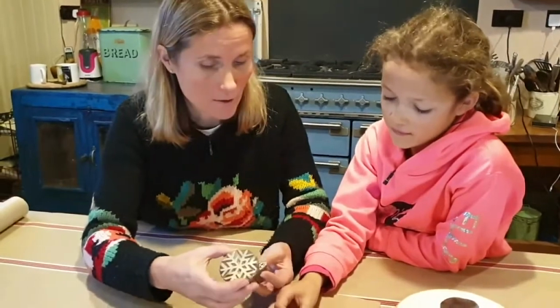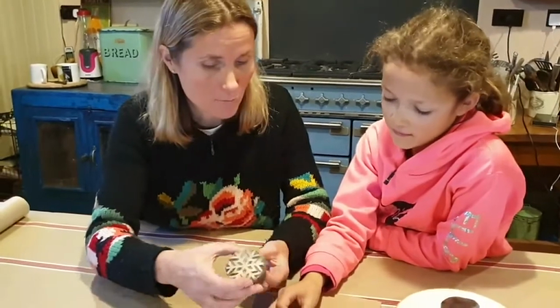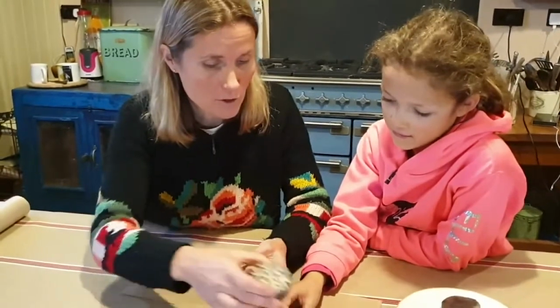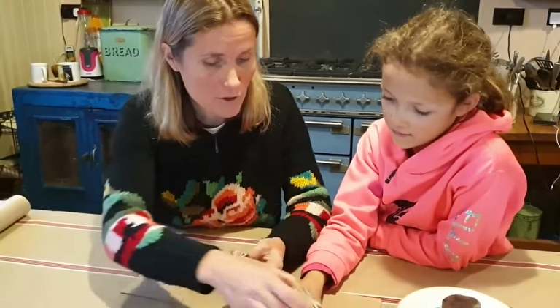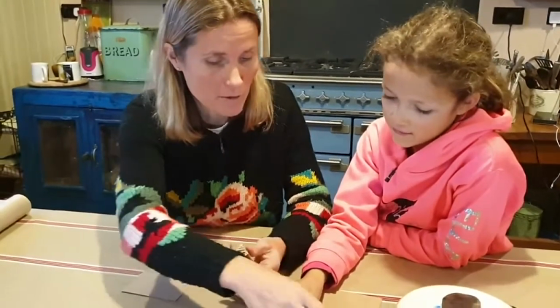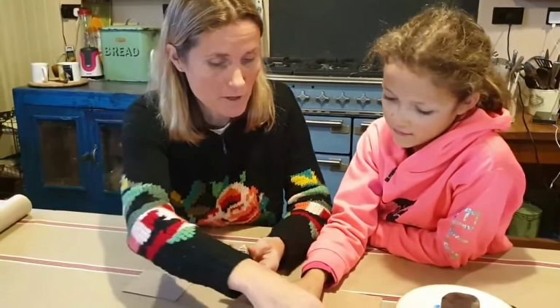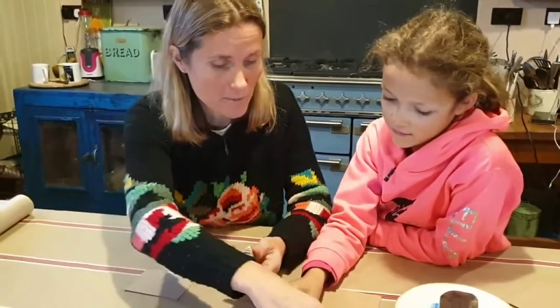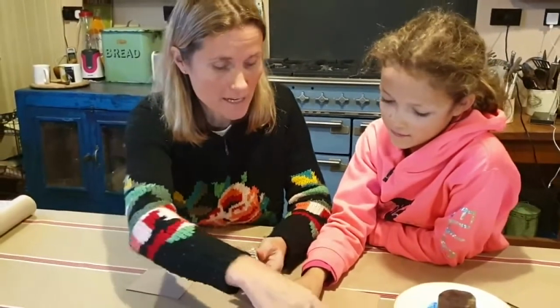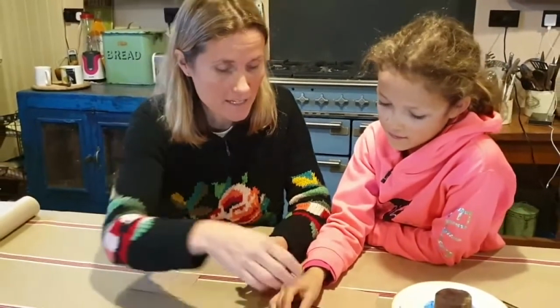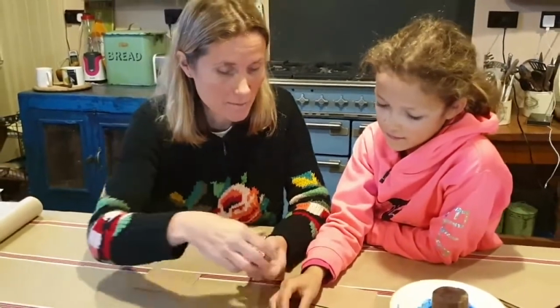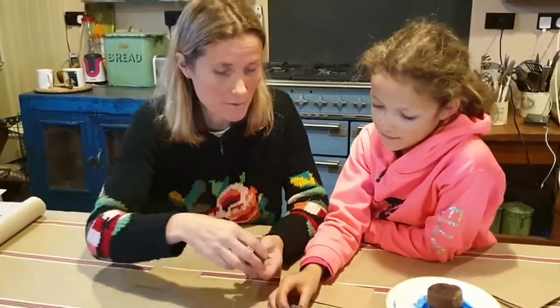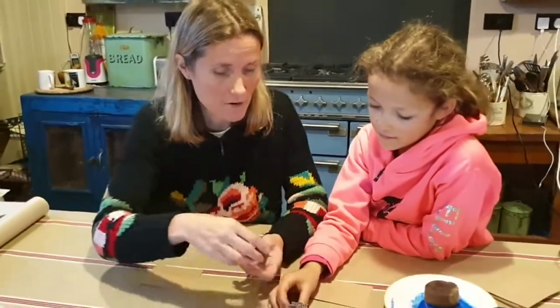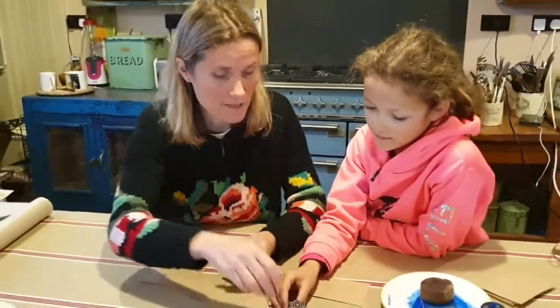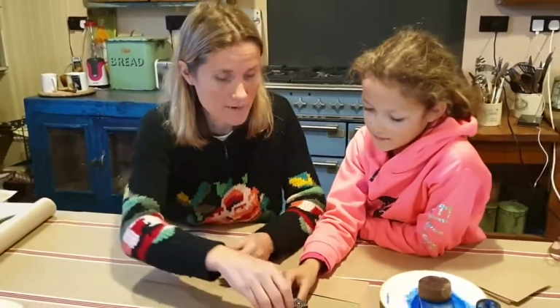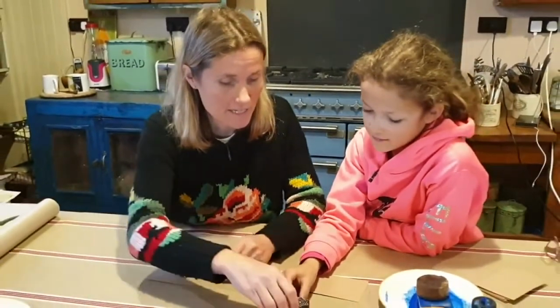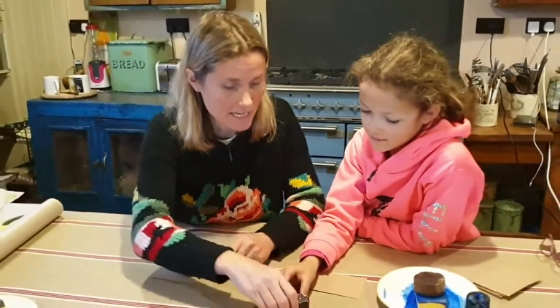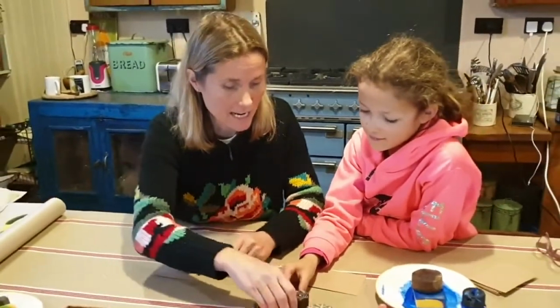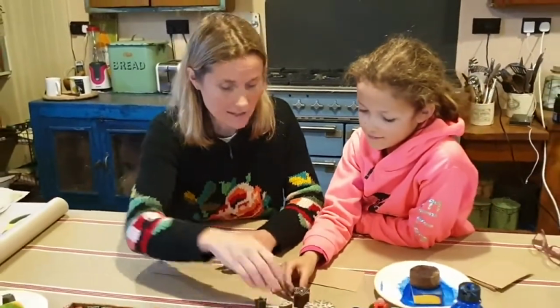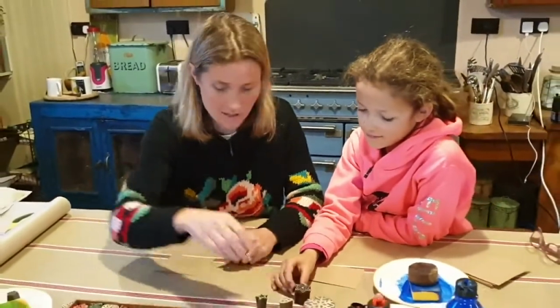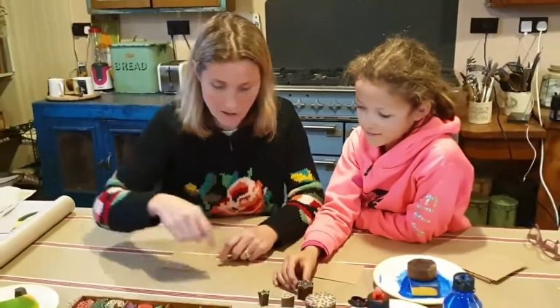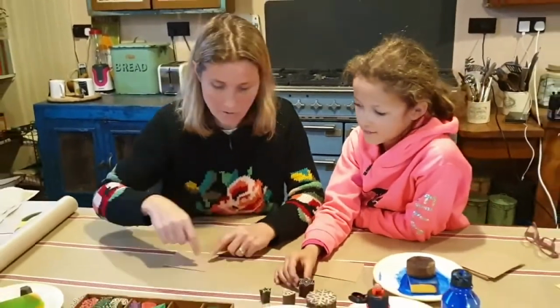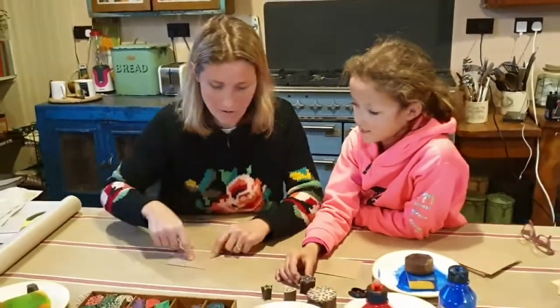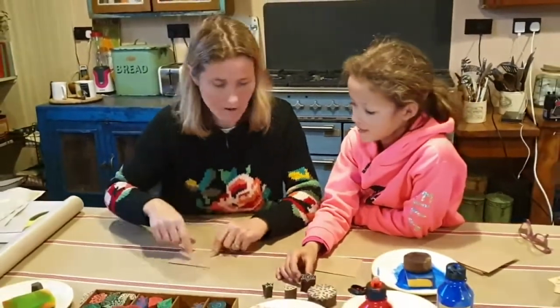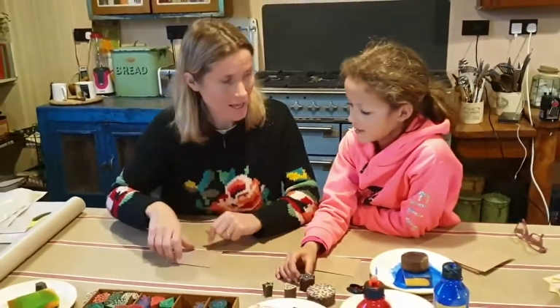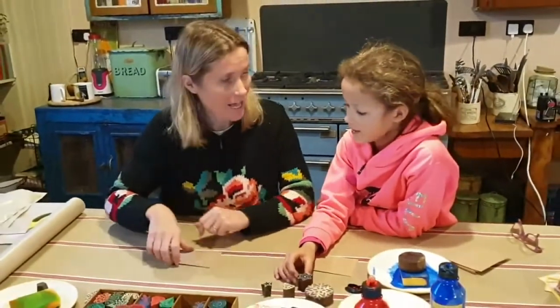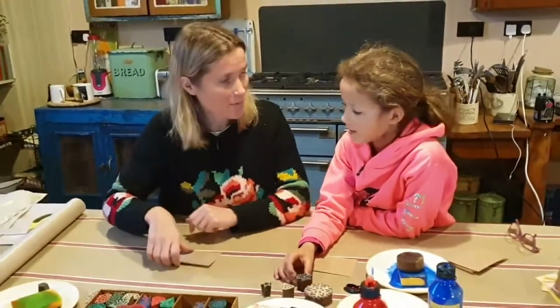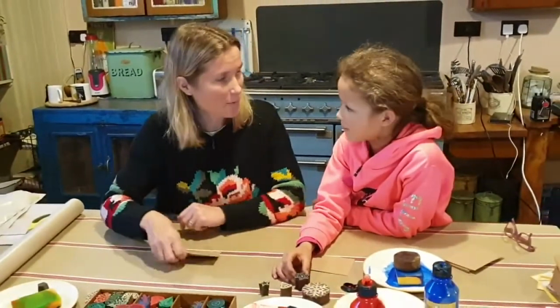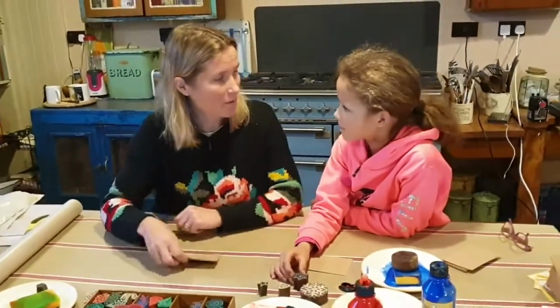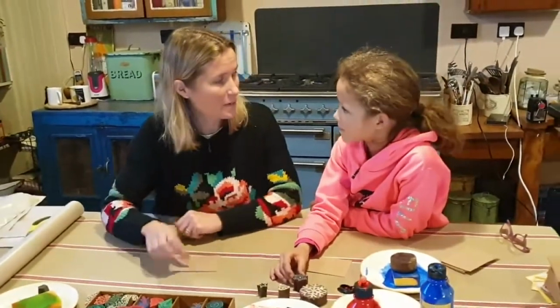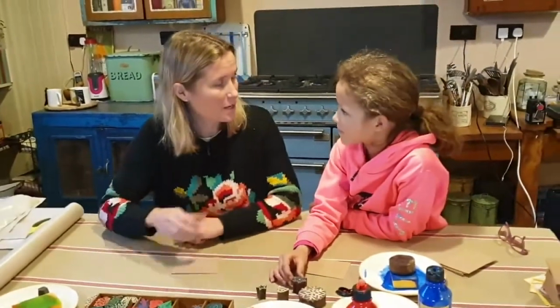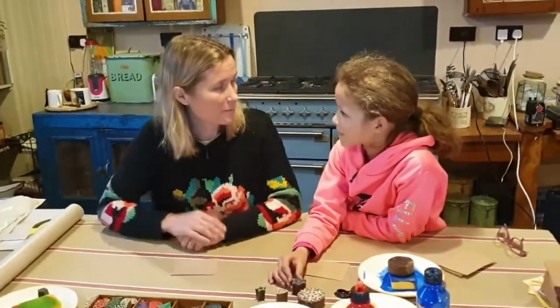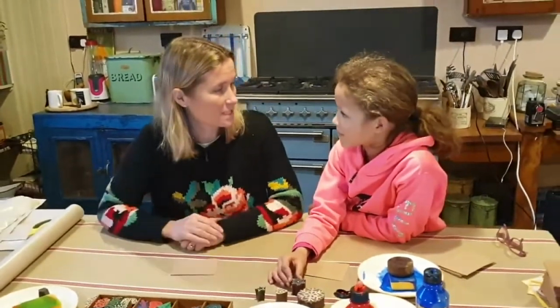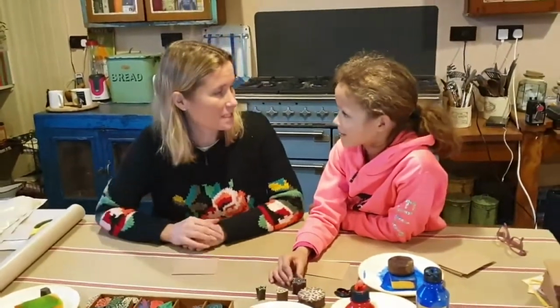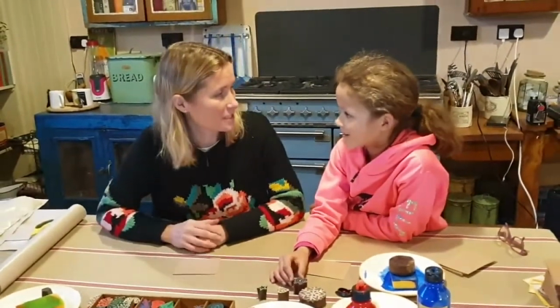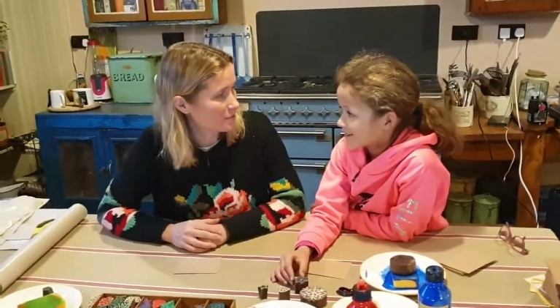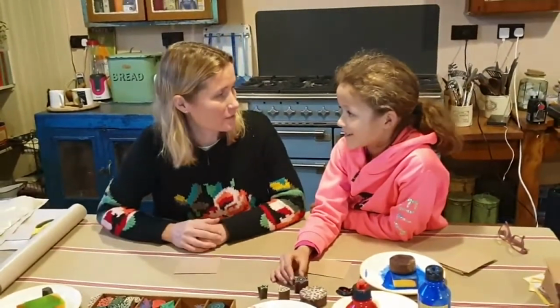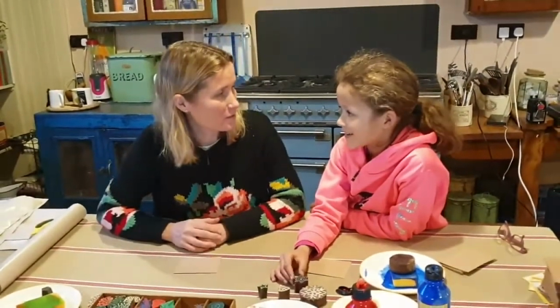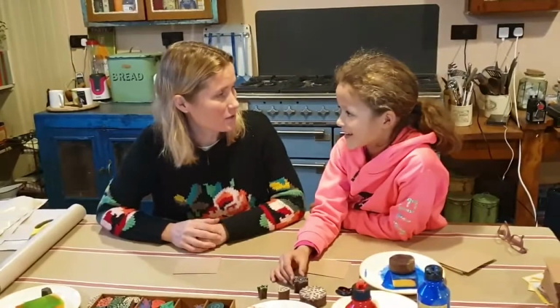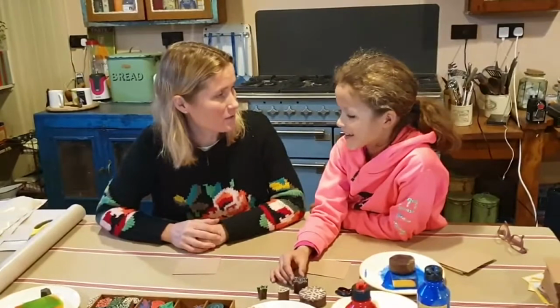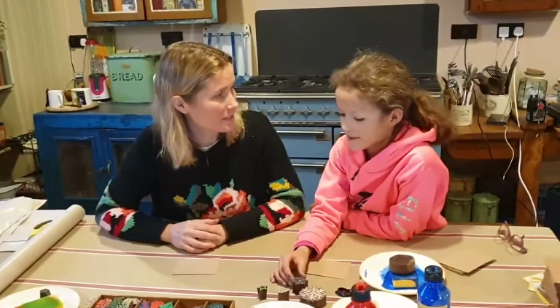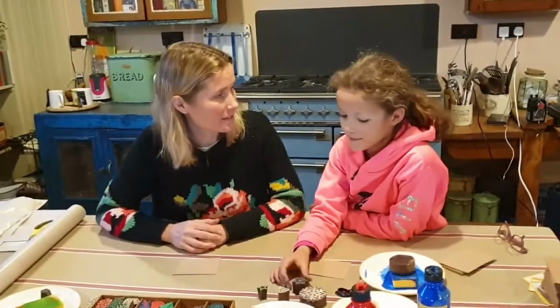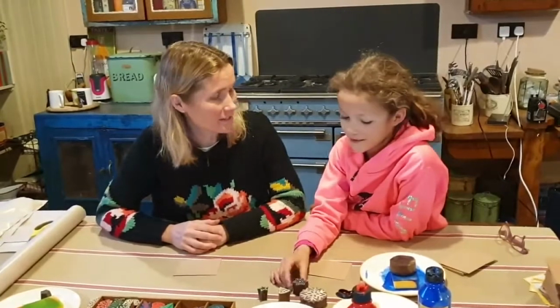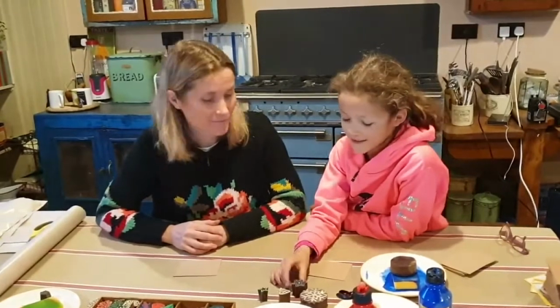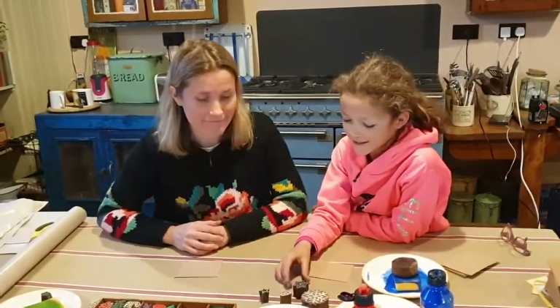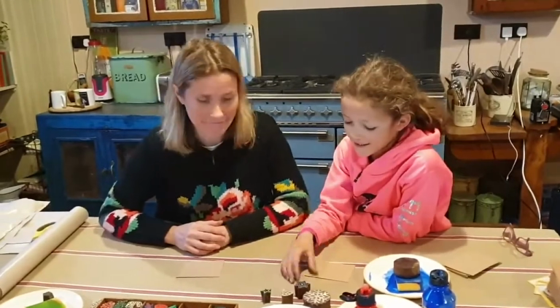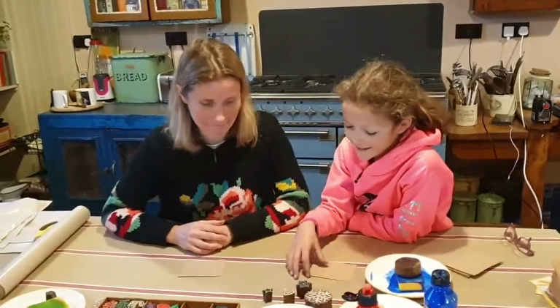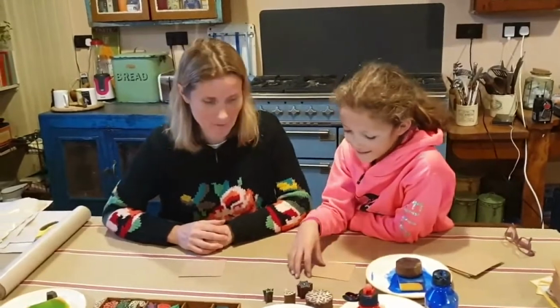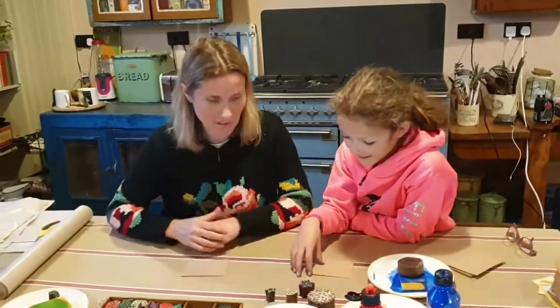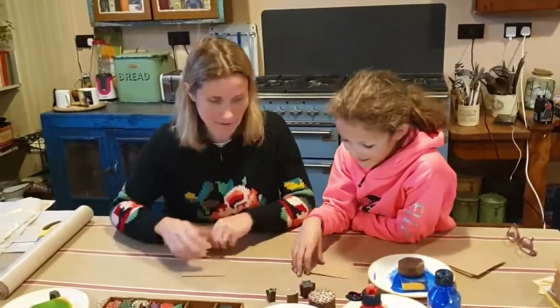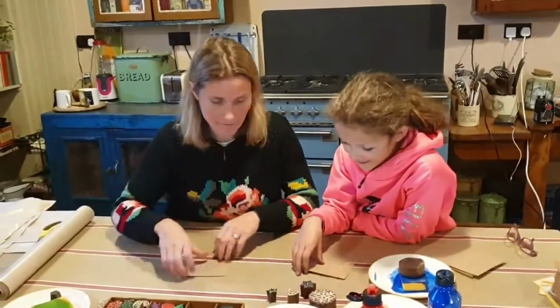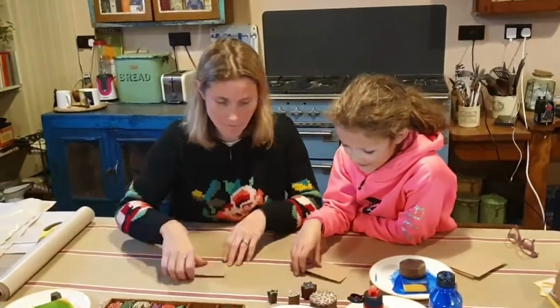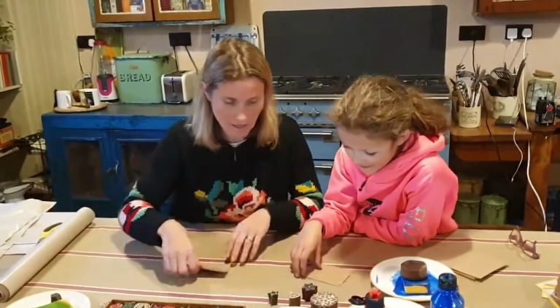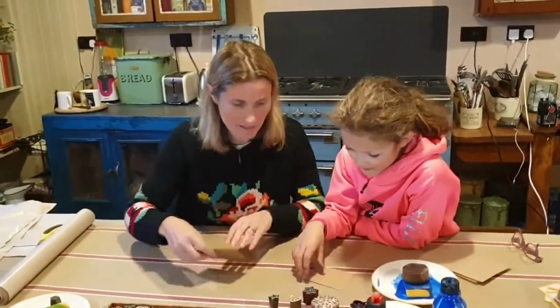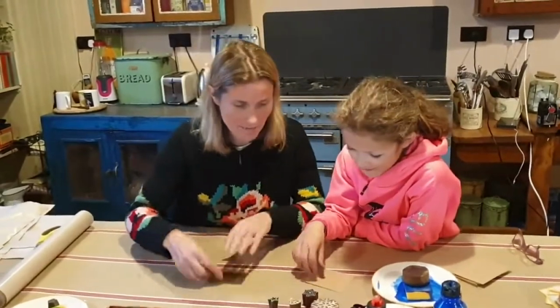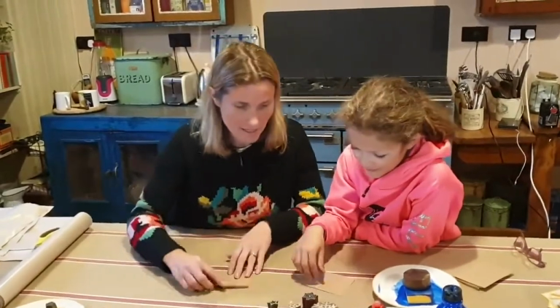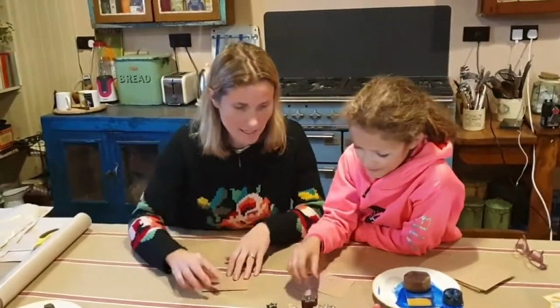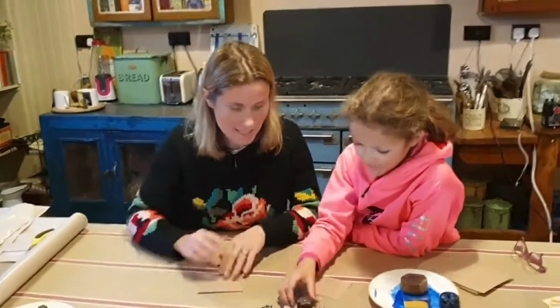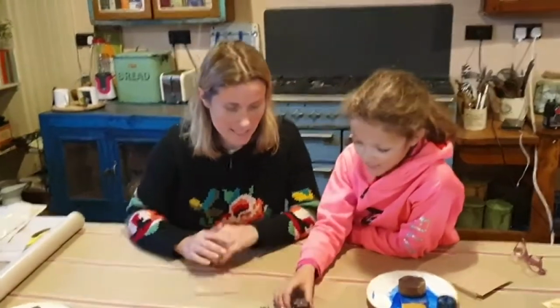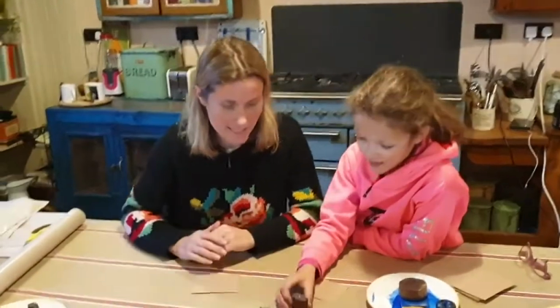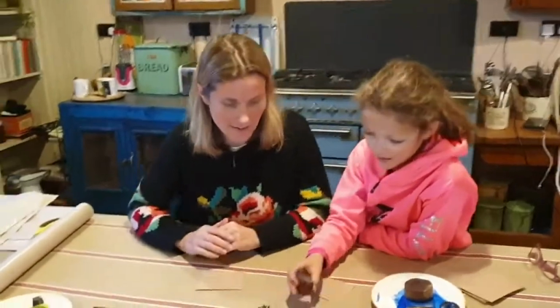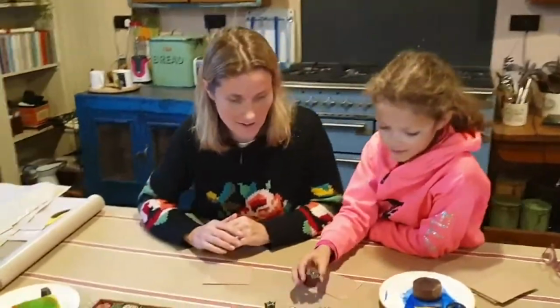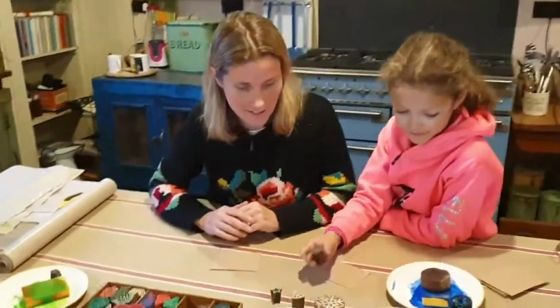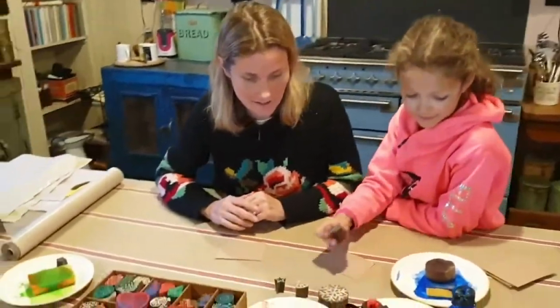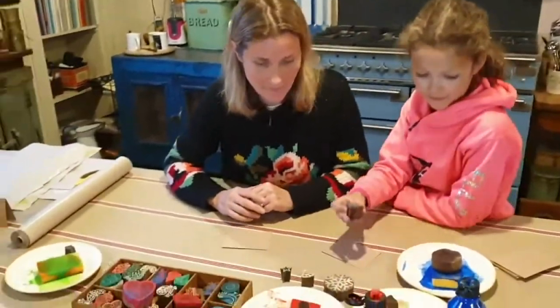Do you think we should make some Christmas tags to go with it? Yeah. How about we have a wee competition? Game on. Brilliant. Let's get started then.